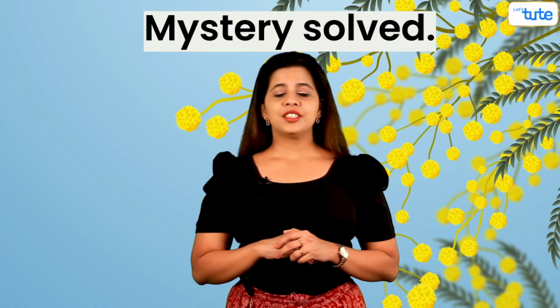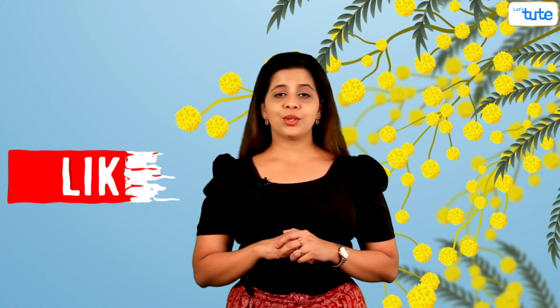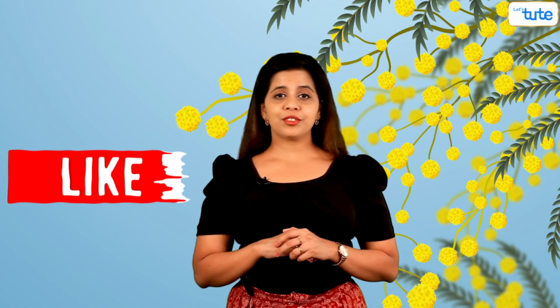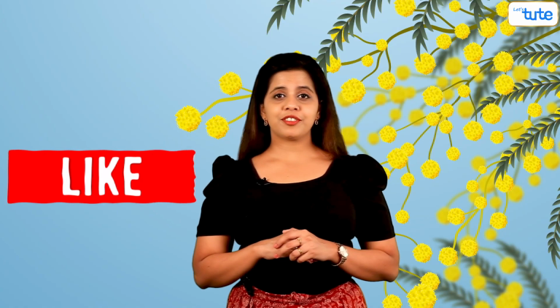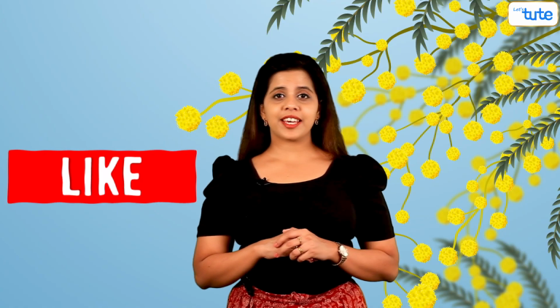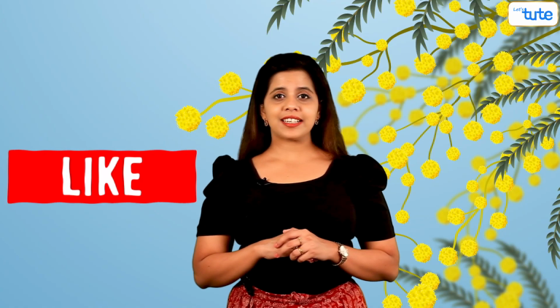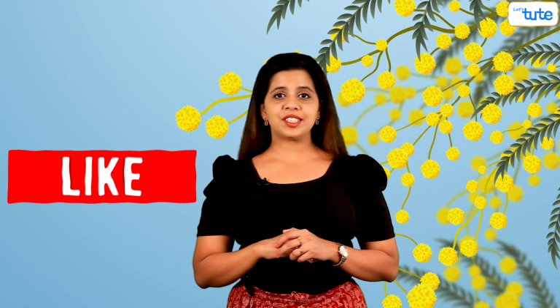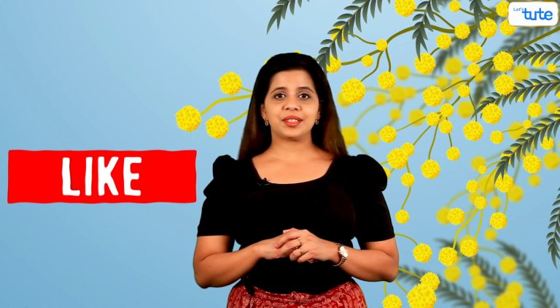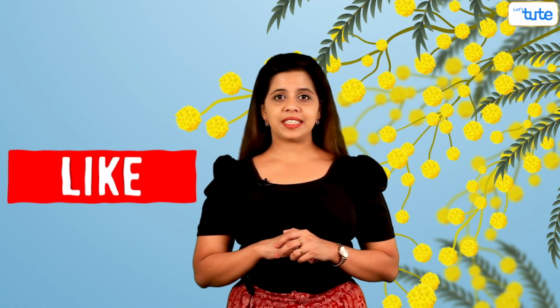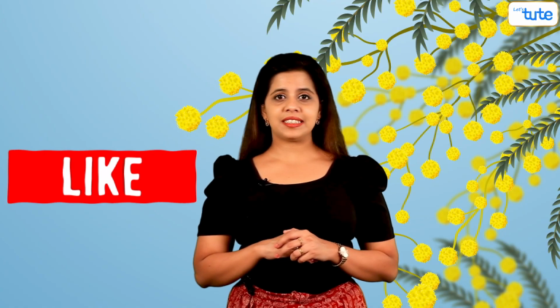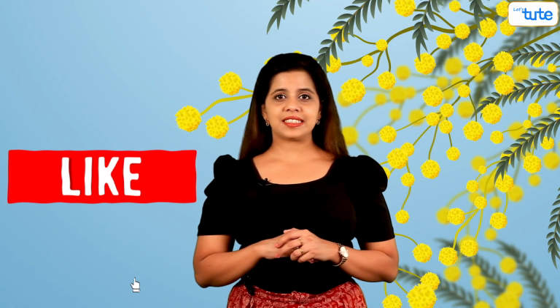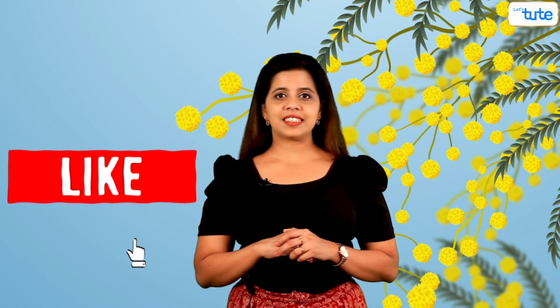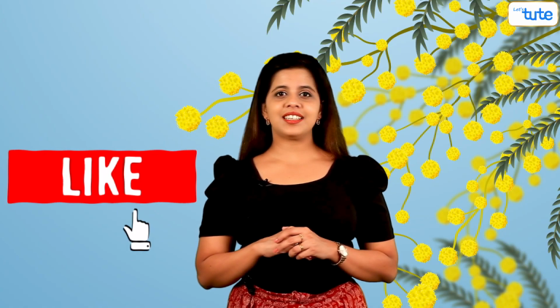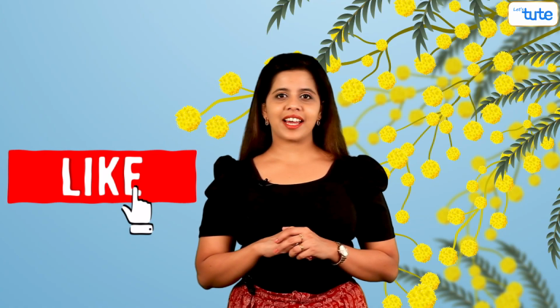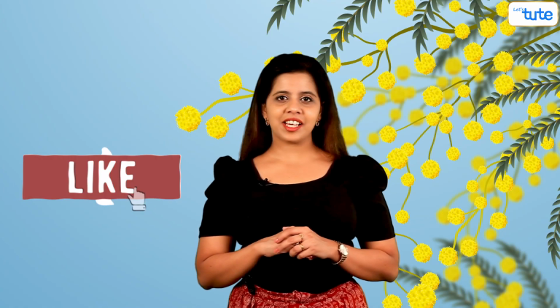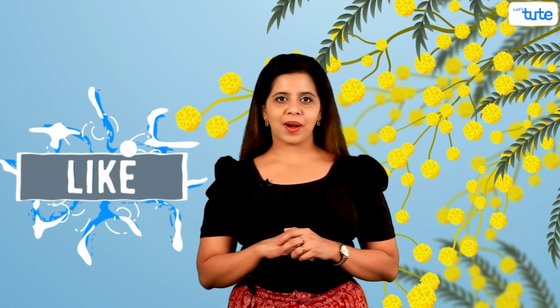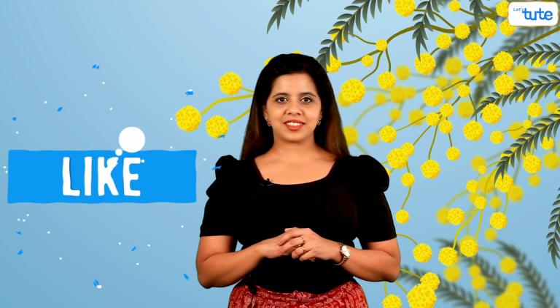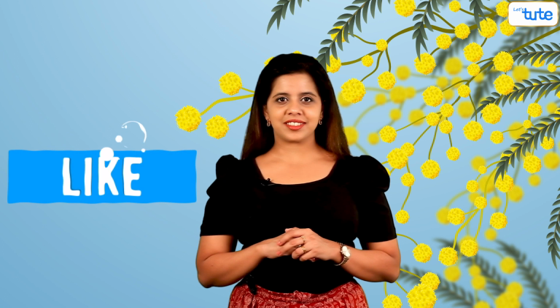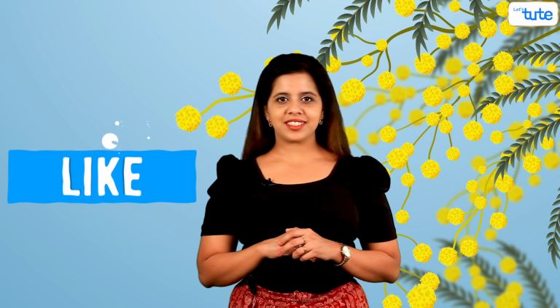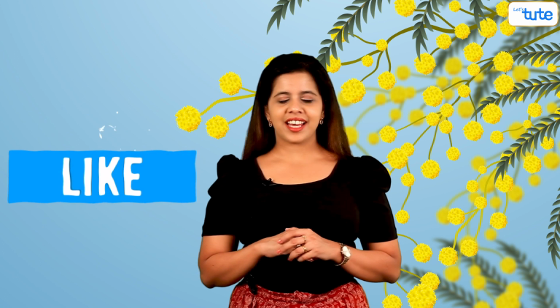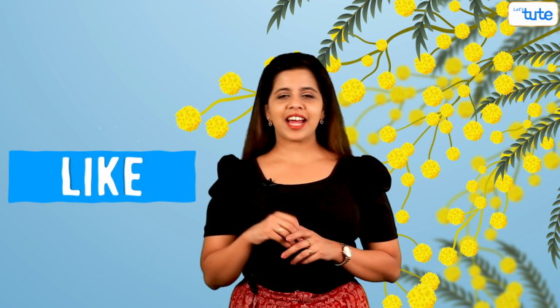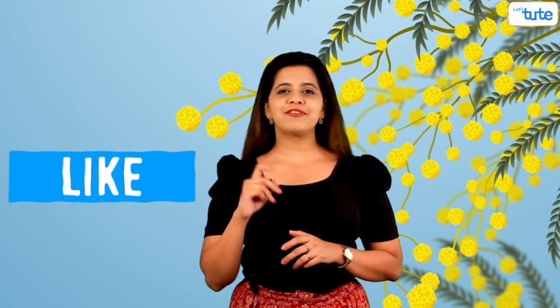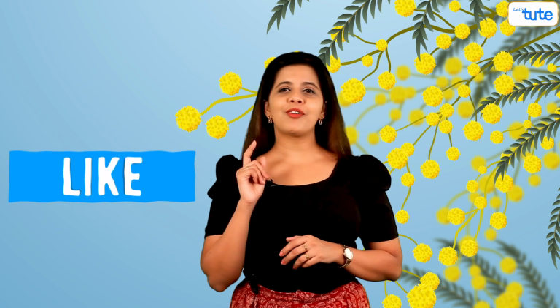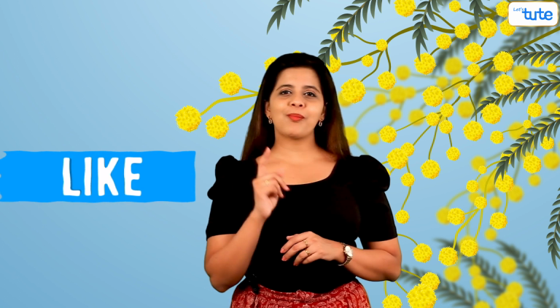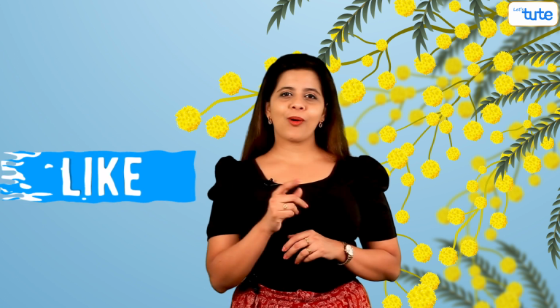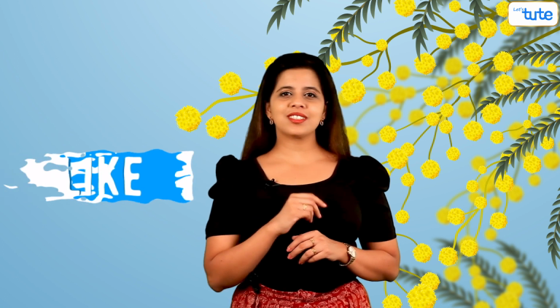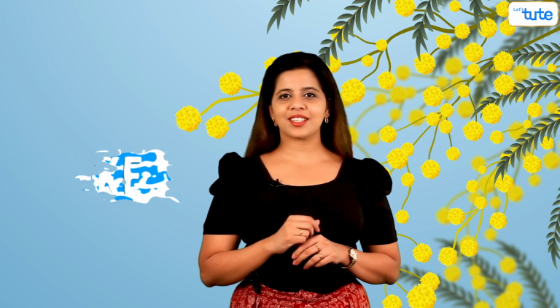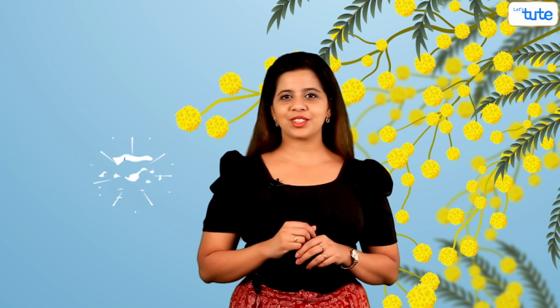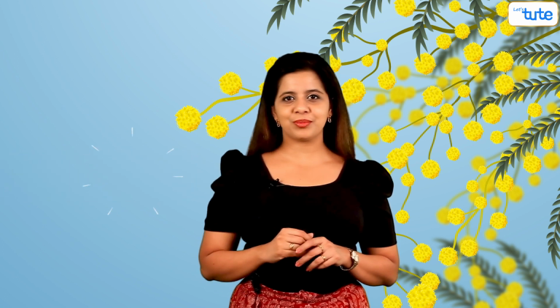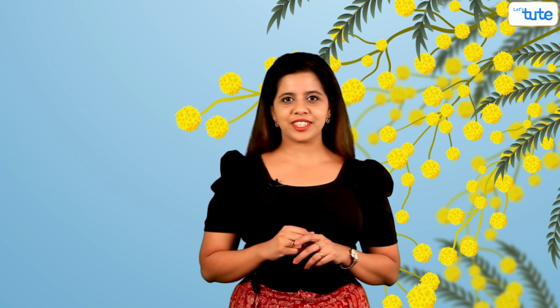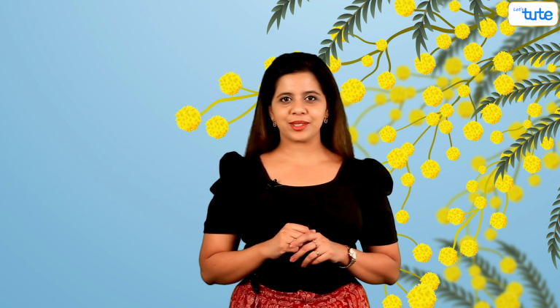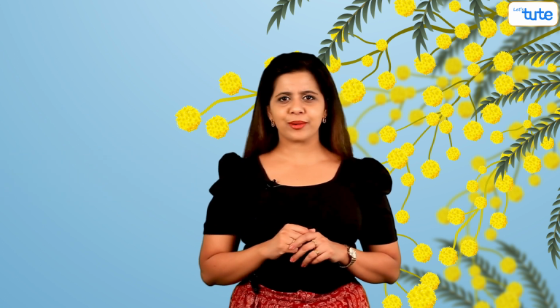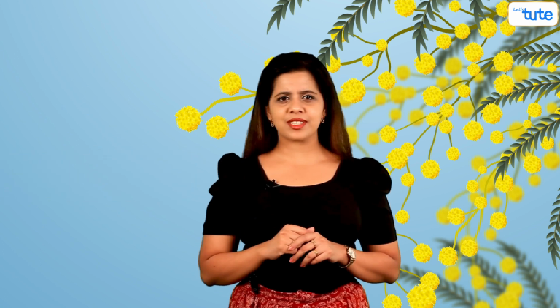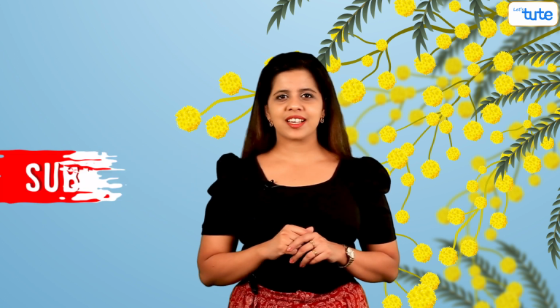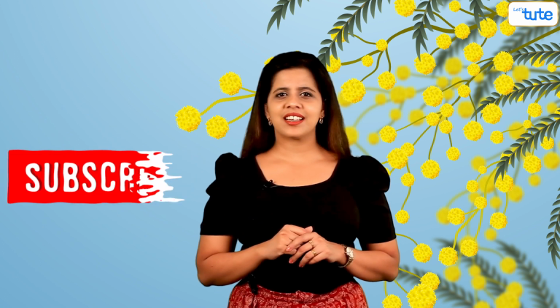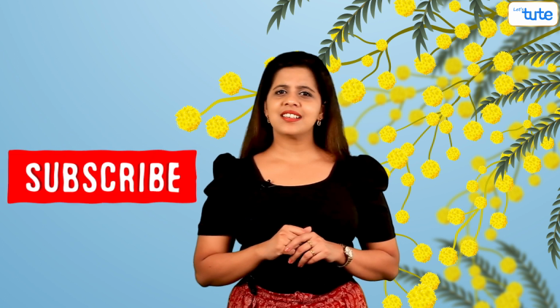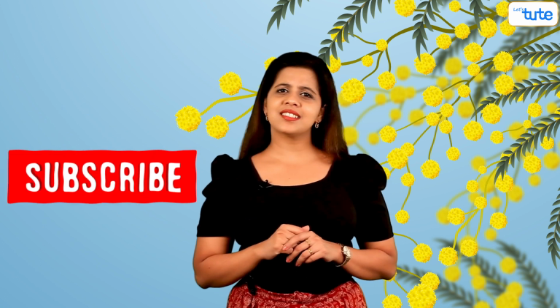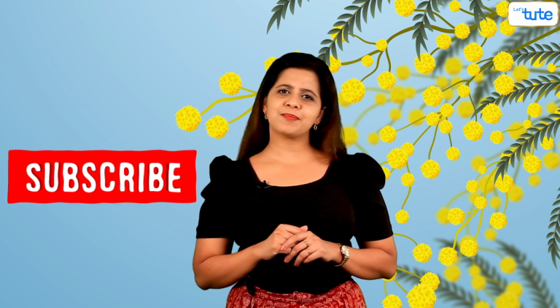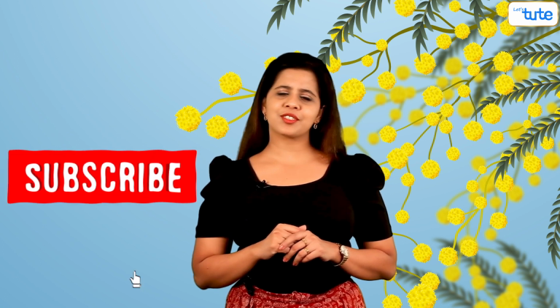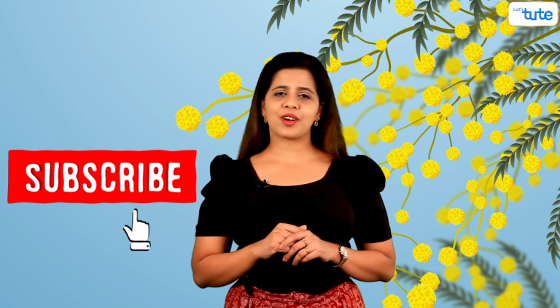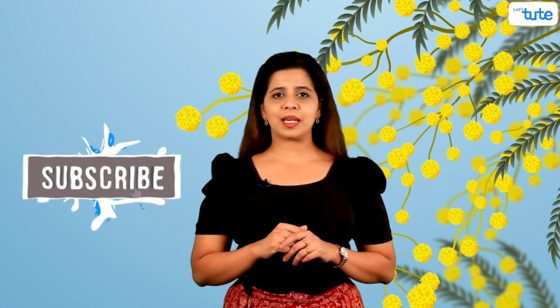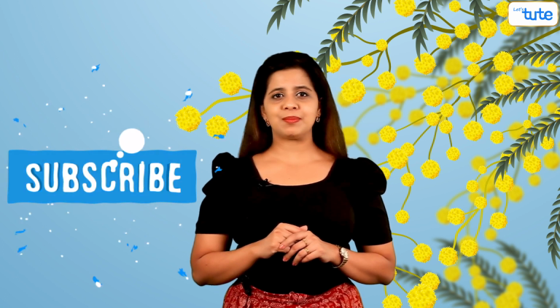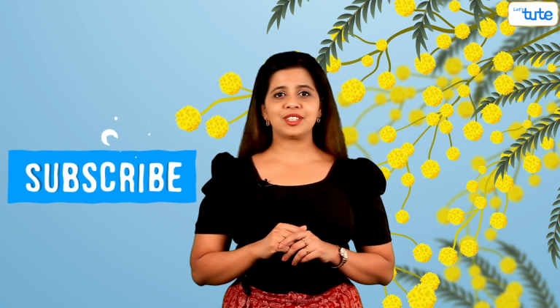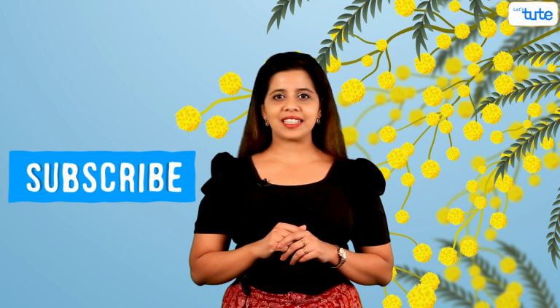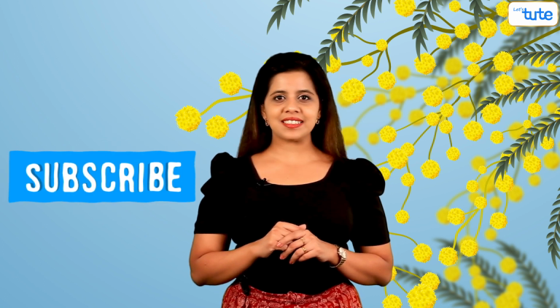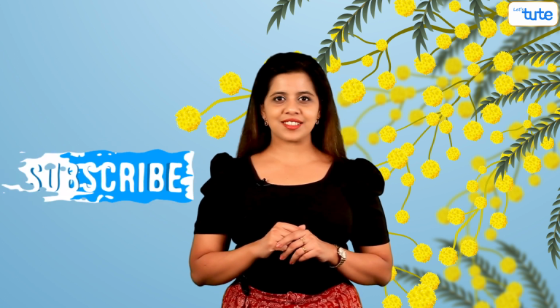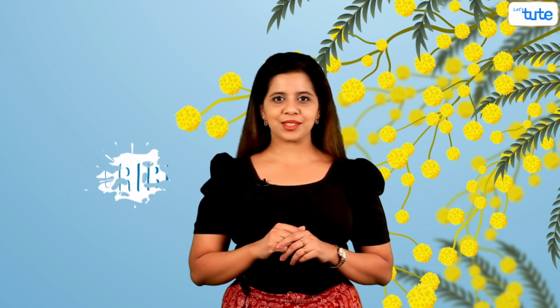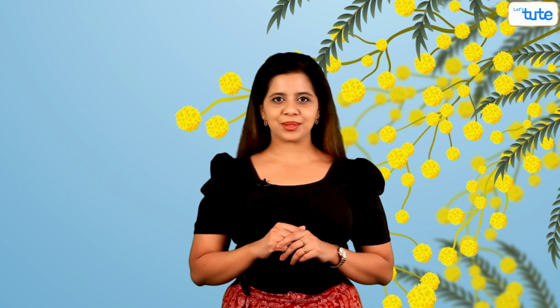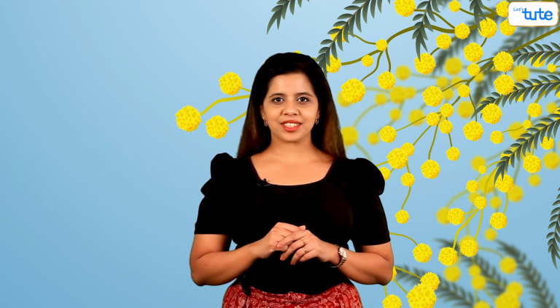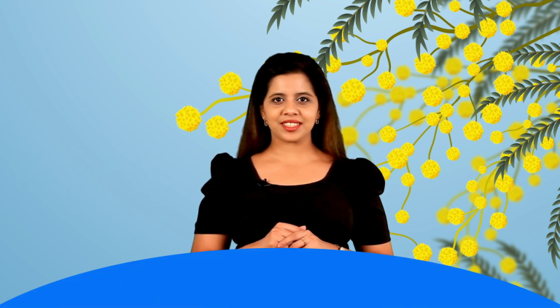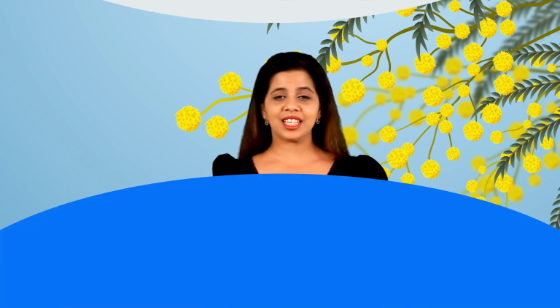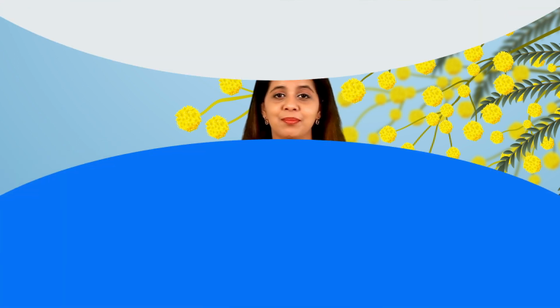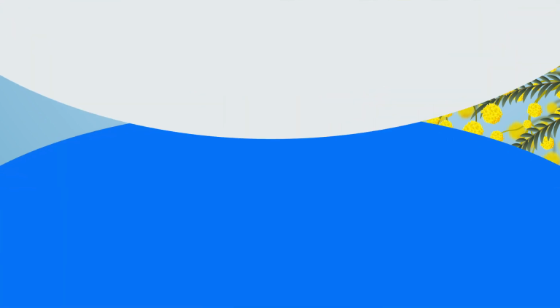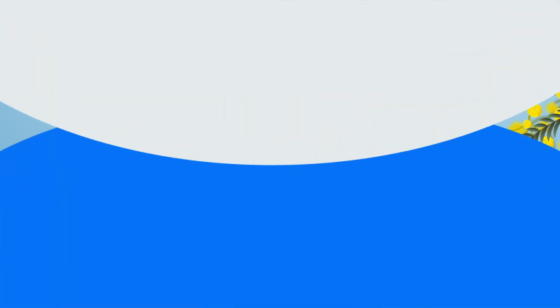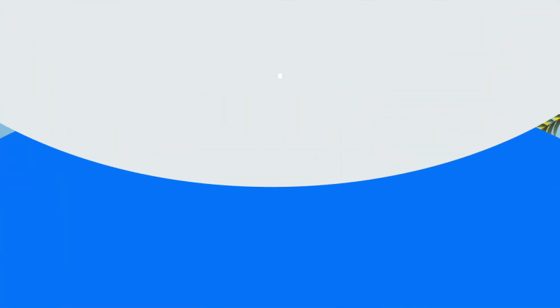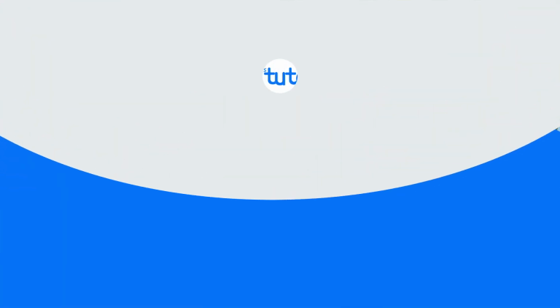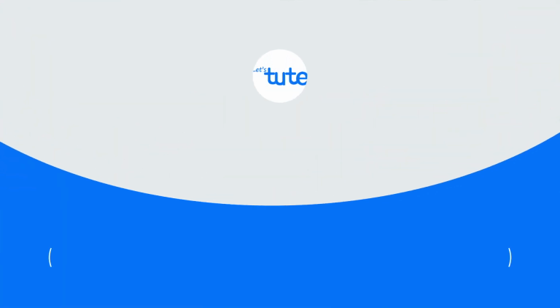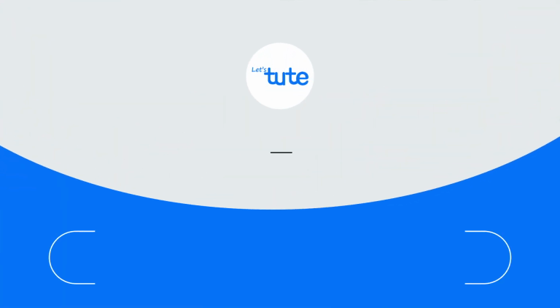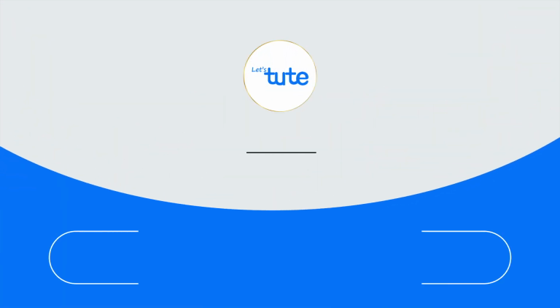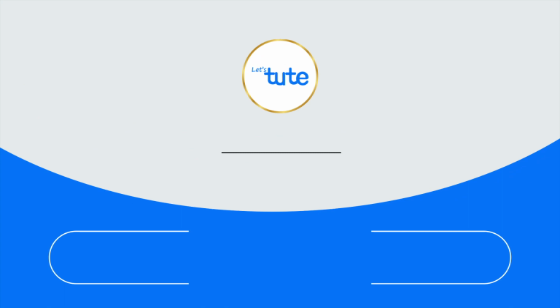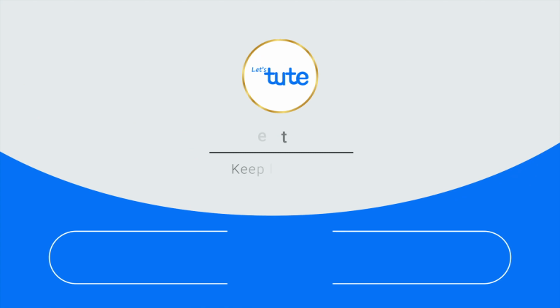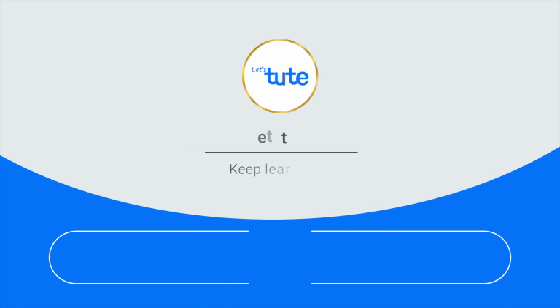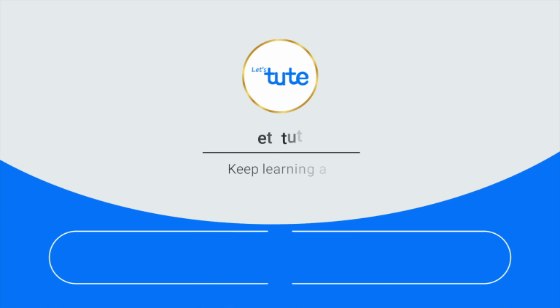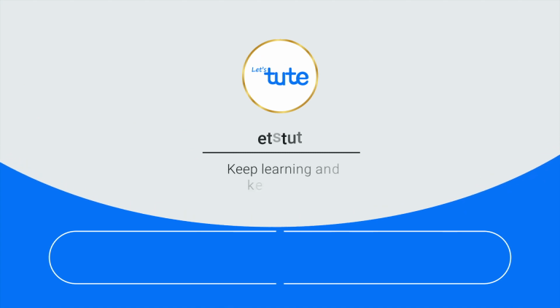Don't forget to hit the like button, and for more such videos, subscribe to Let's Tute. Keep watching, keep growing.